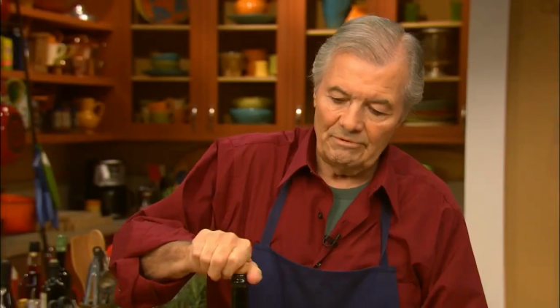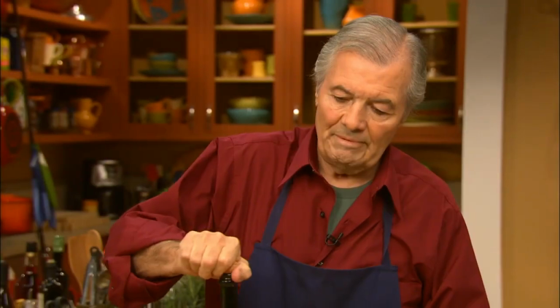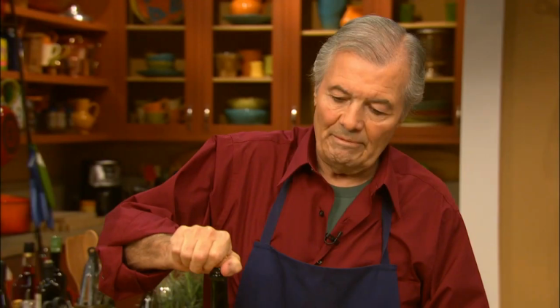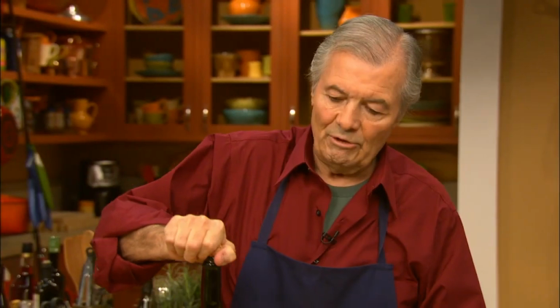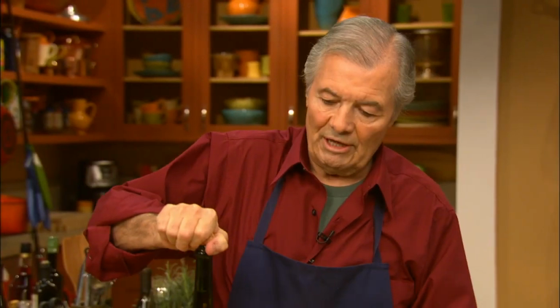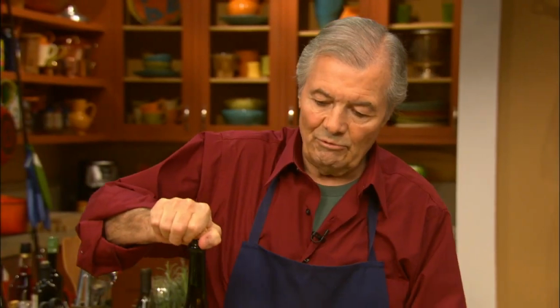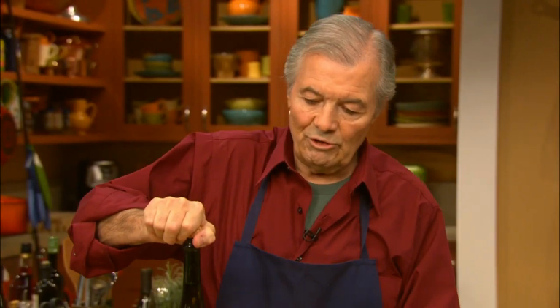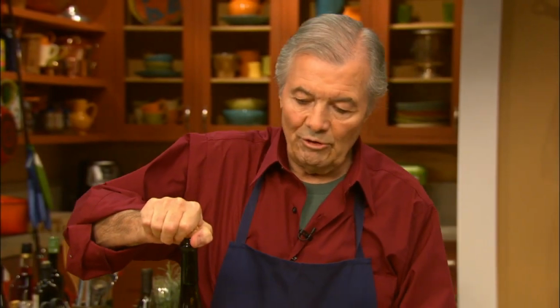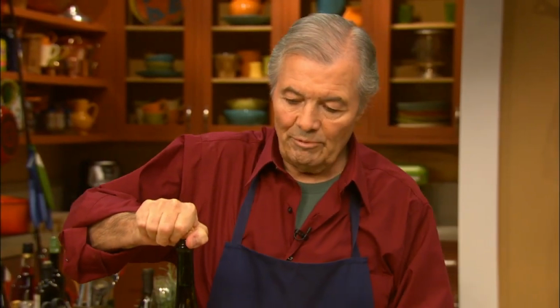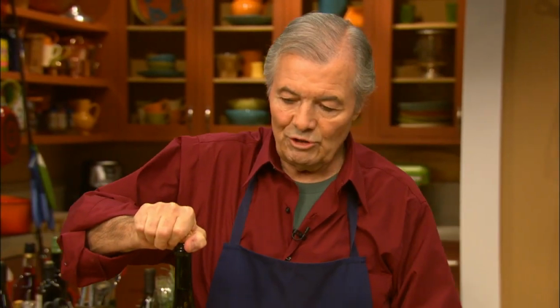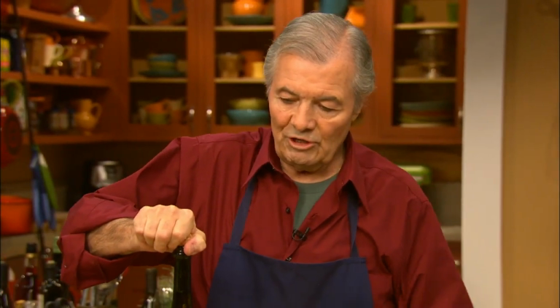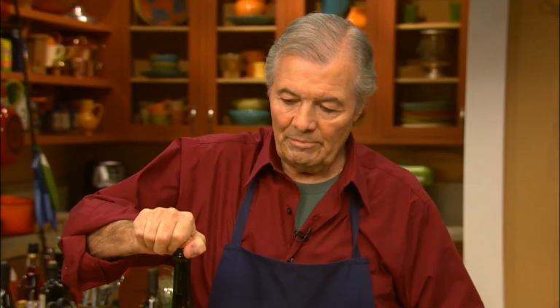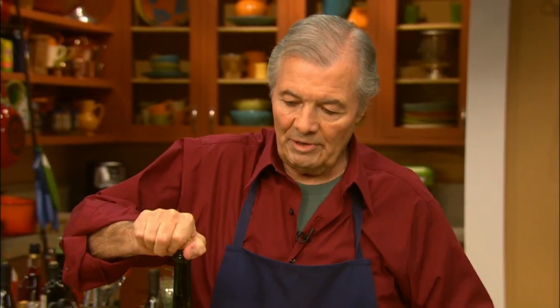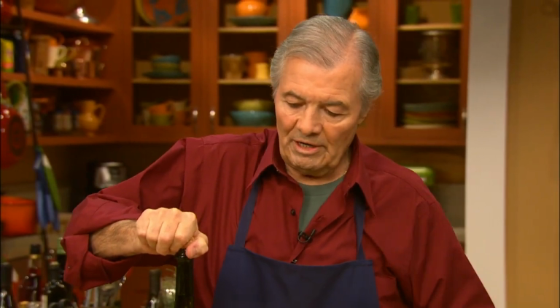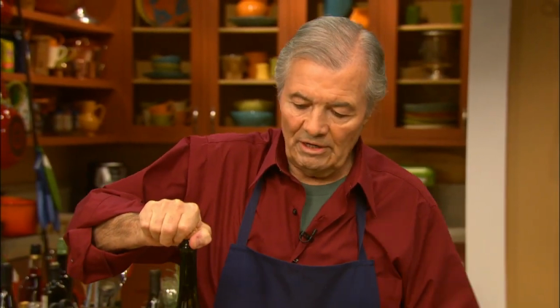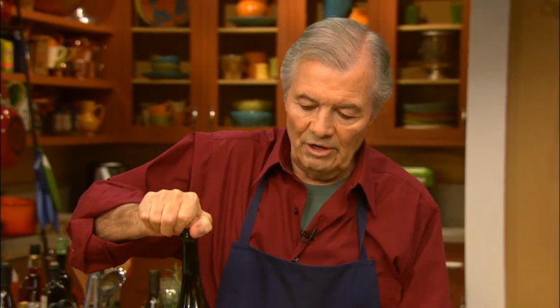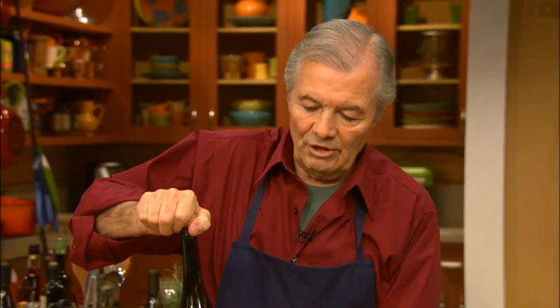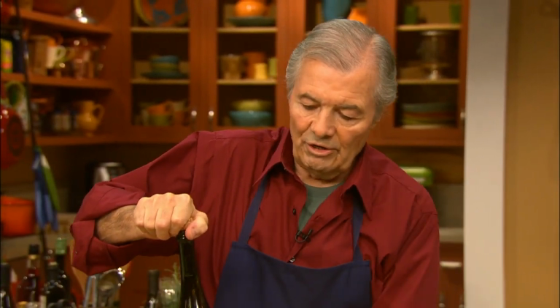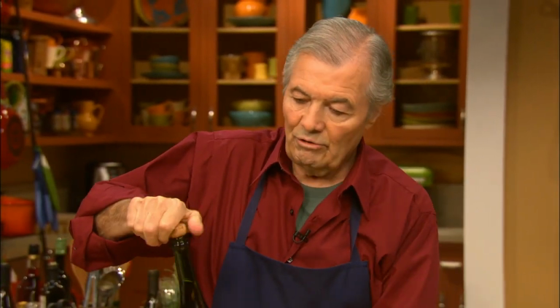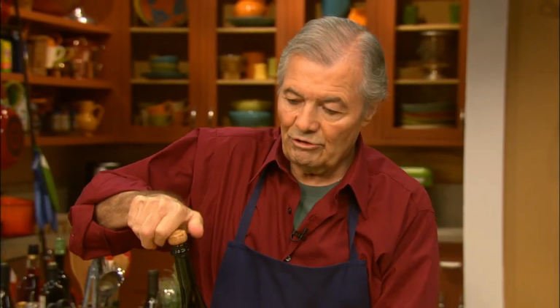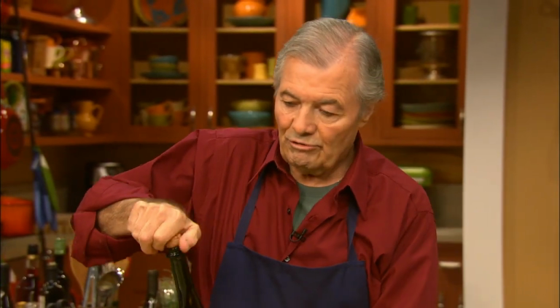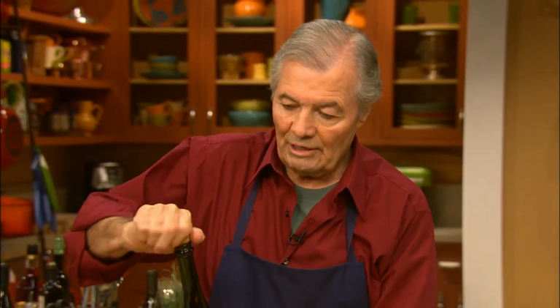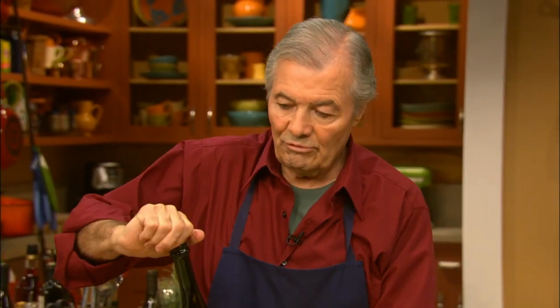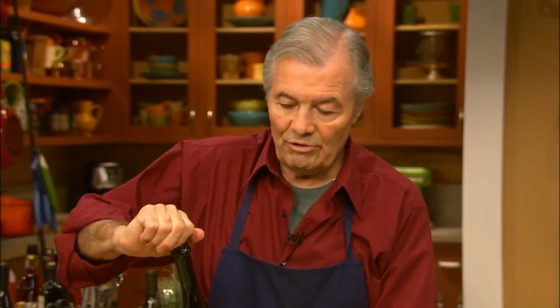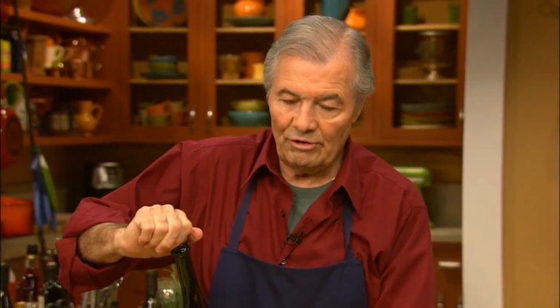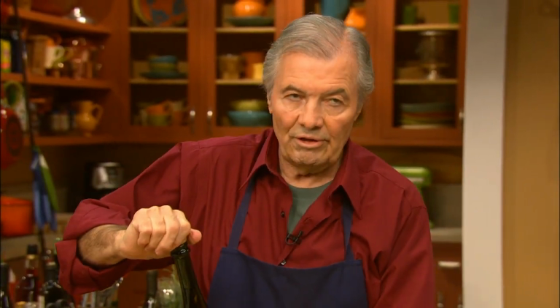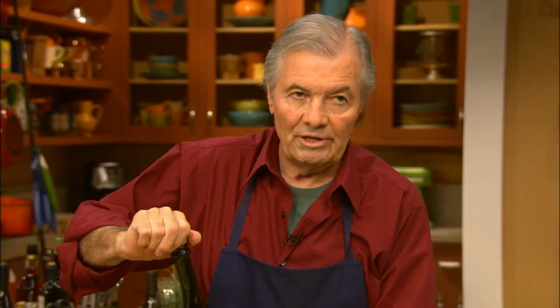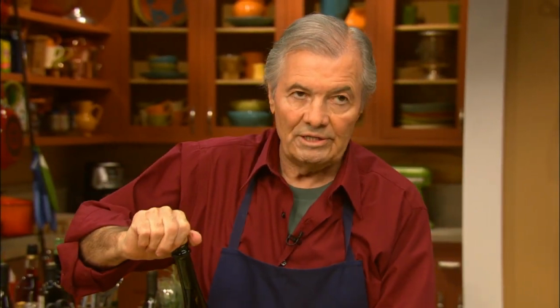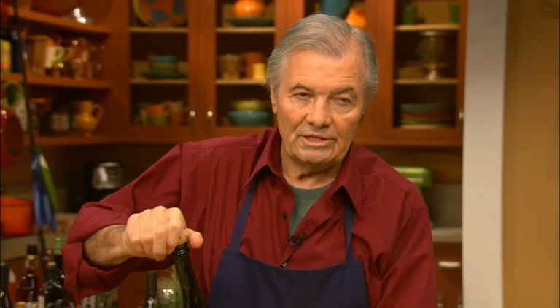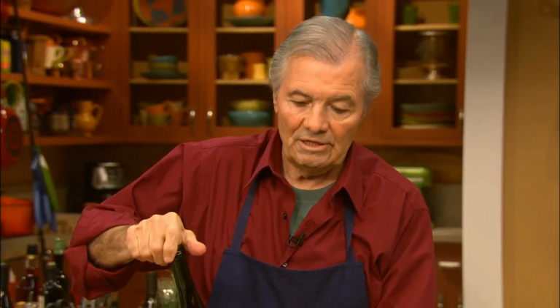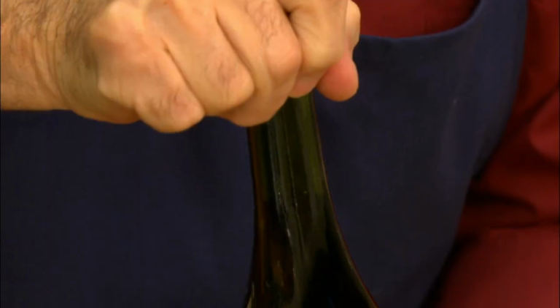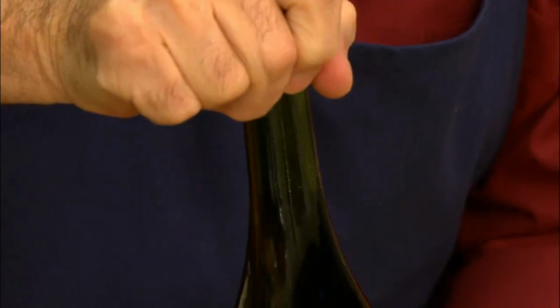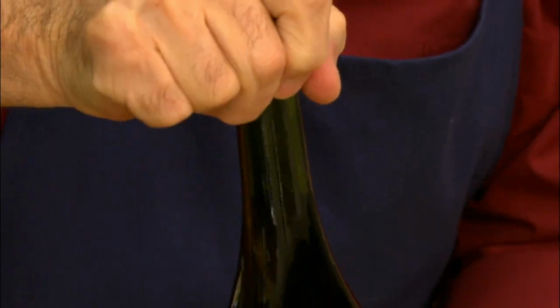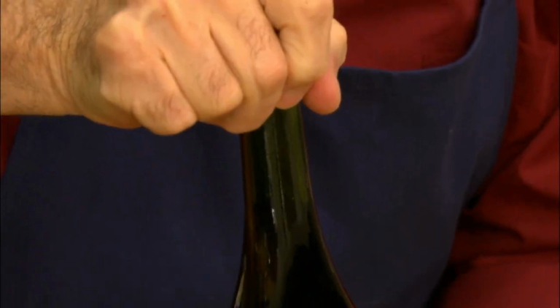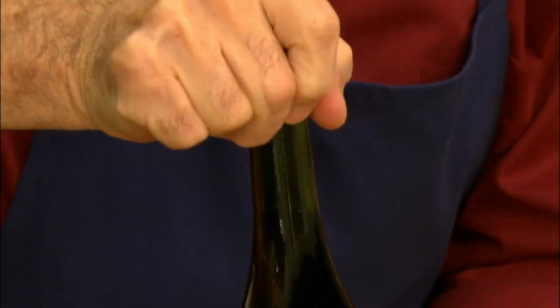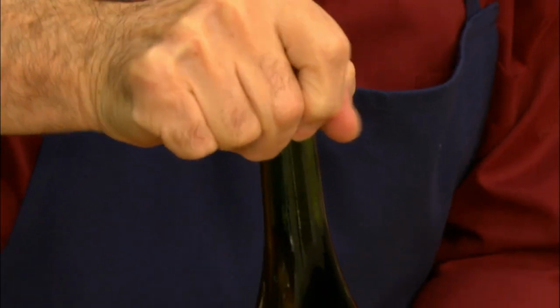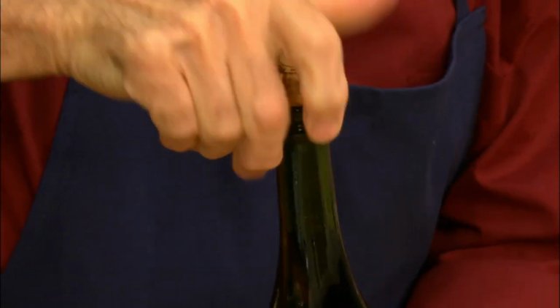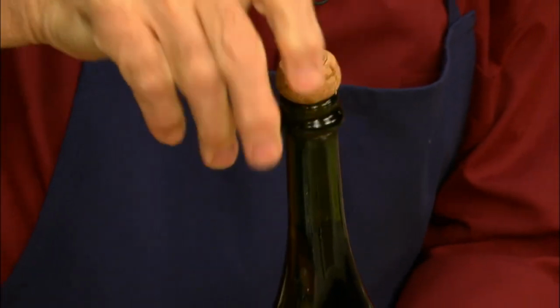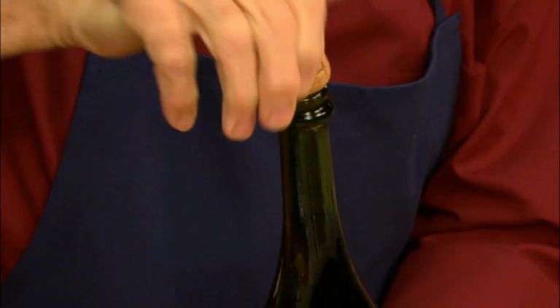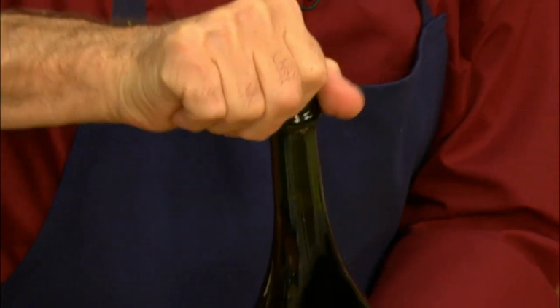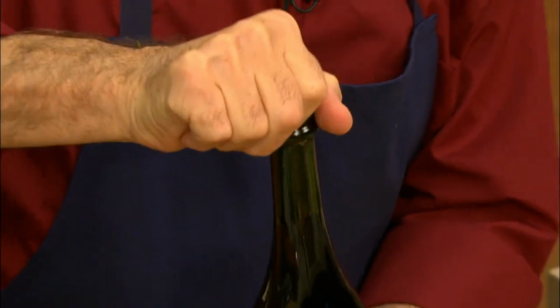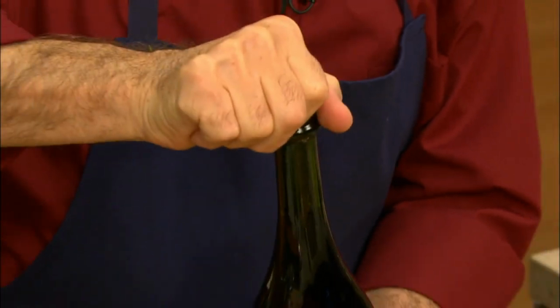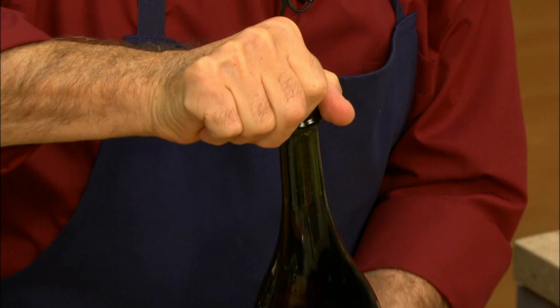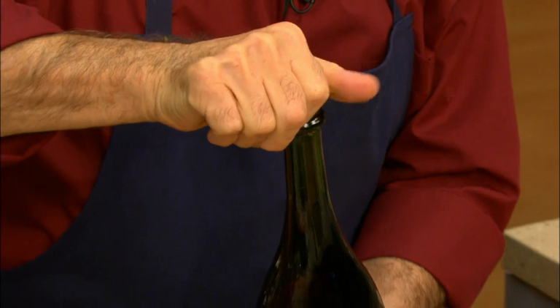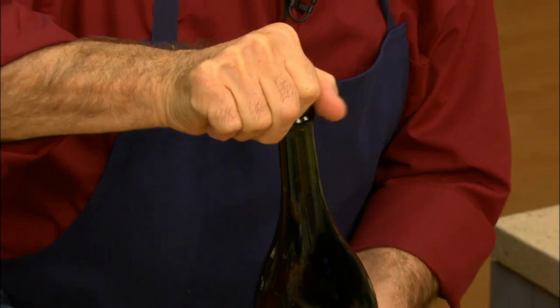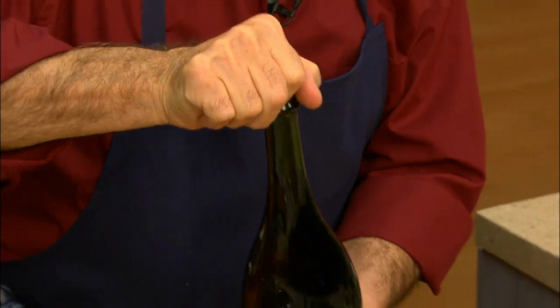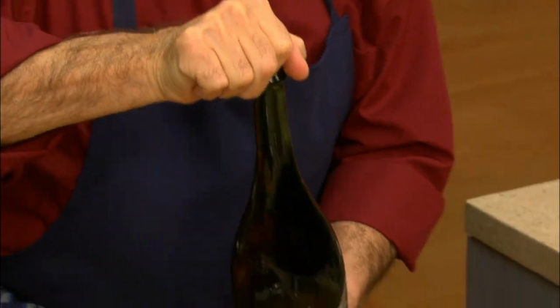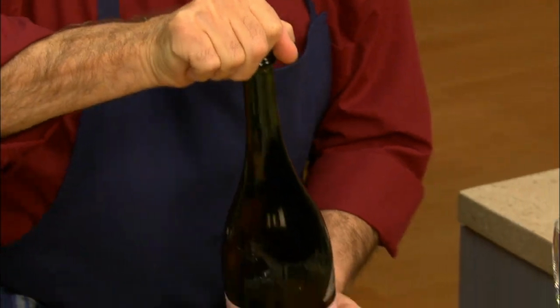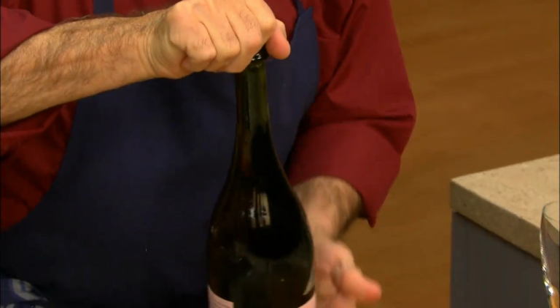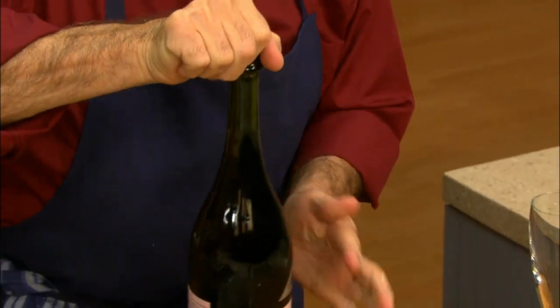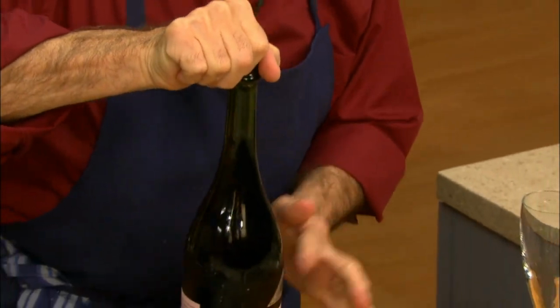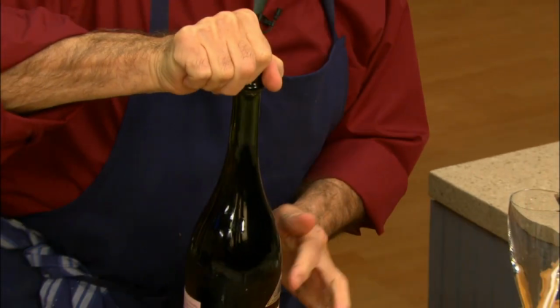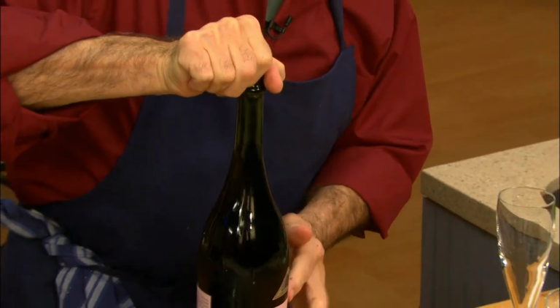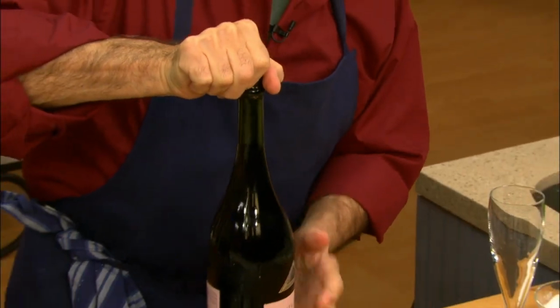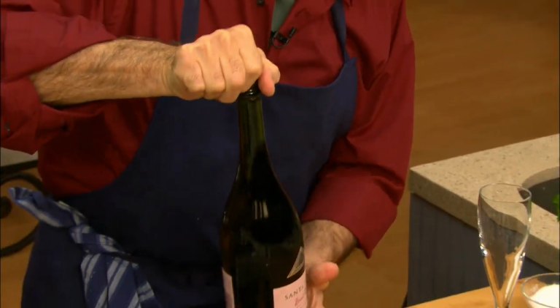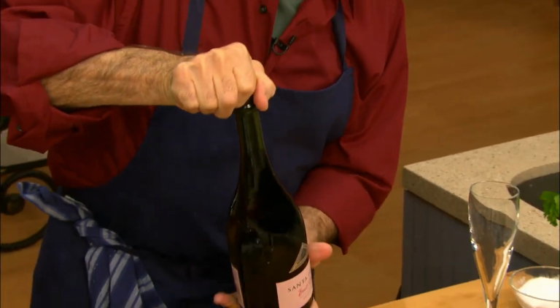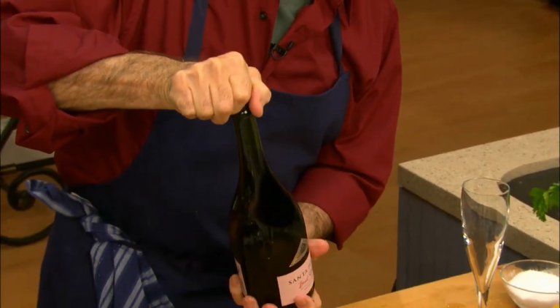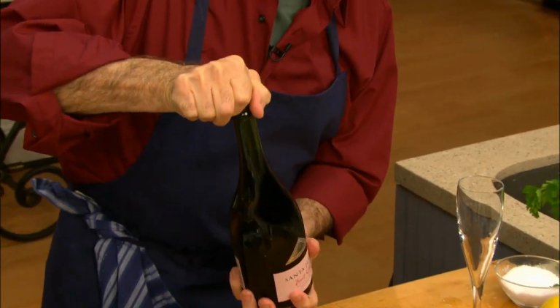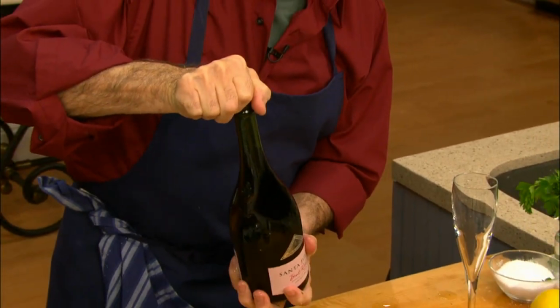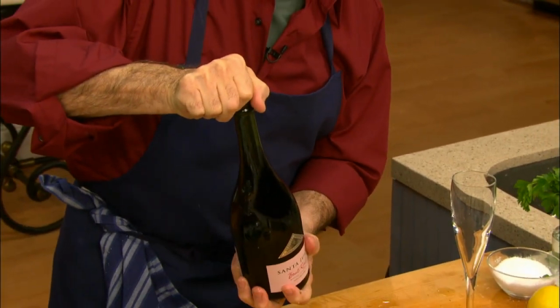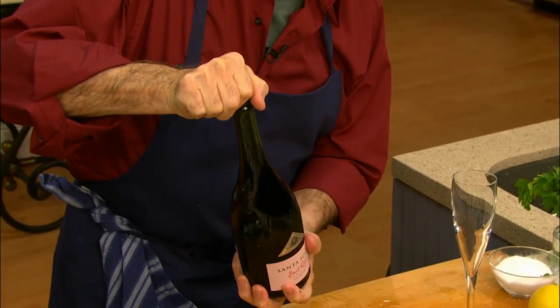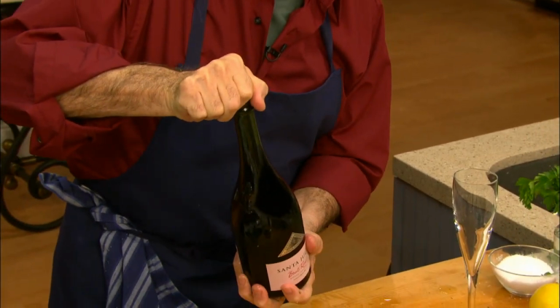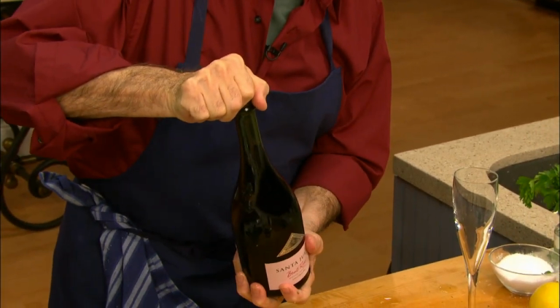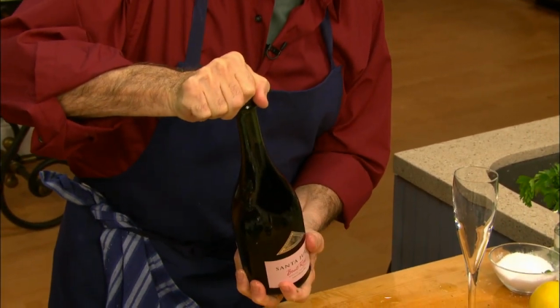Remember that when you open champagne, you don't try to turn the cork. You grab the cork, you don't move it, and you turn the bottom part of the bottle.